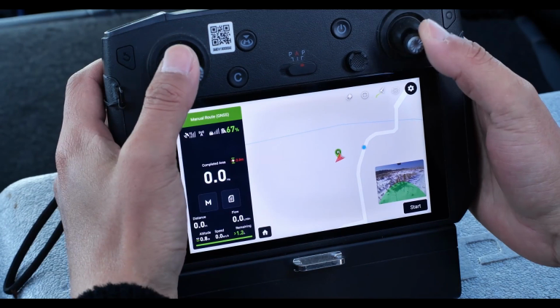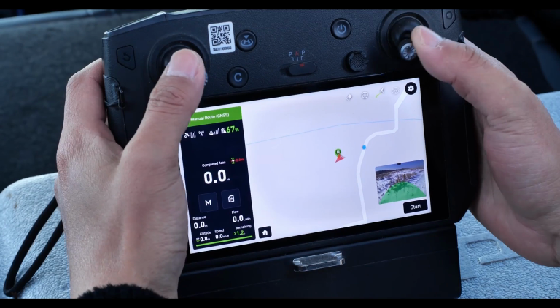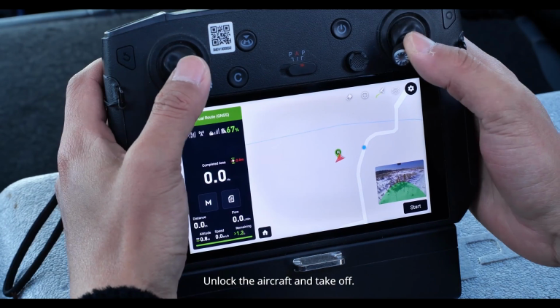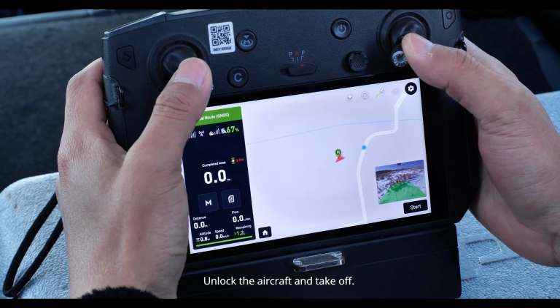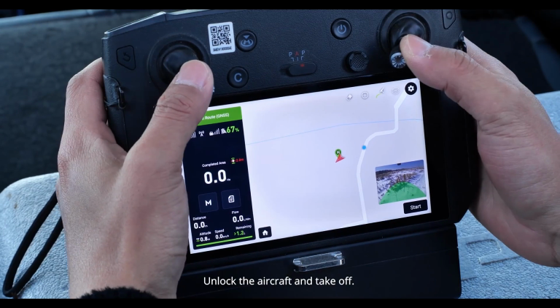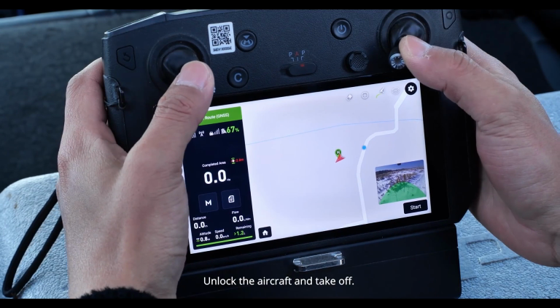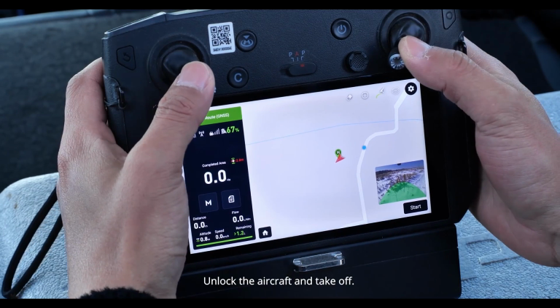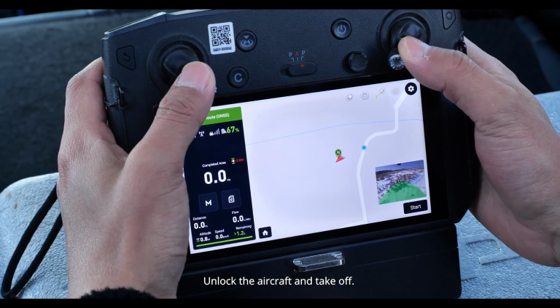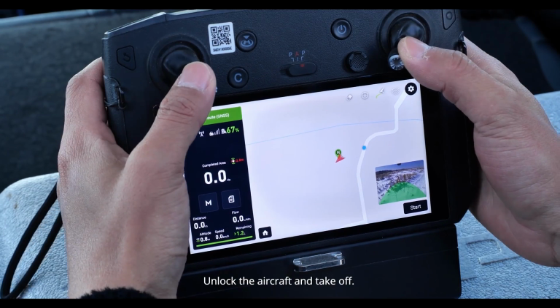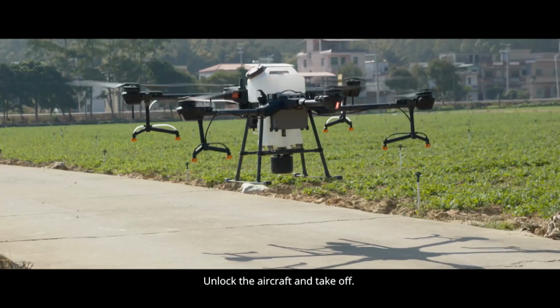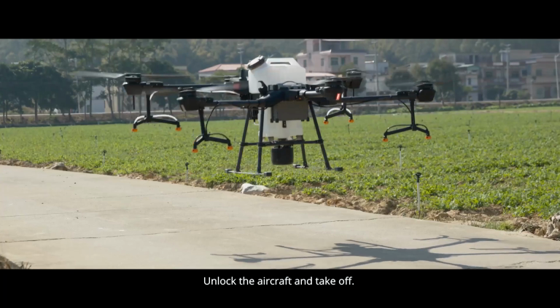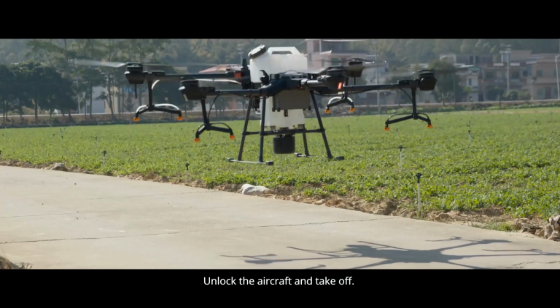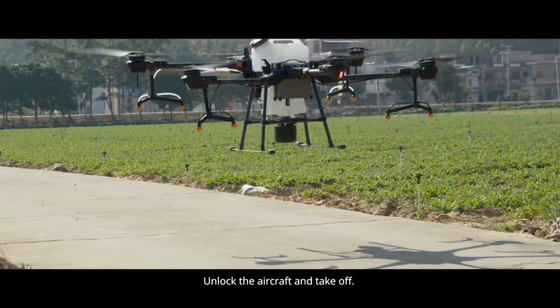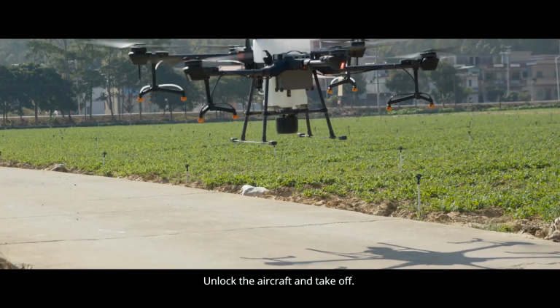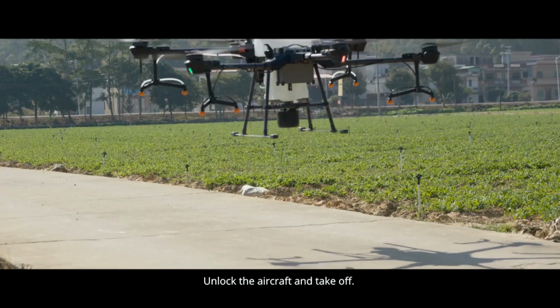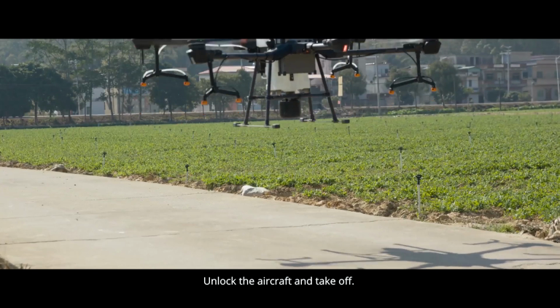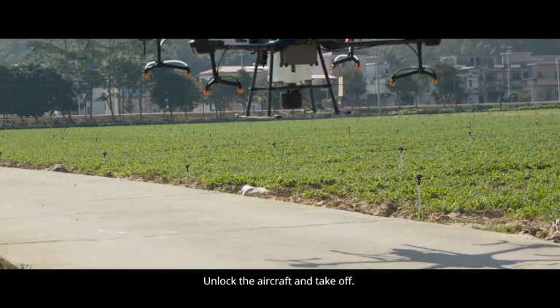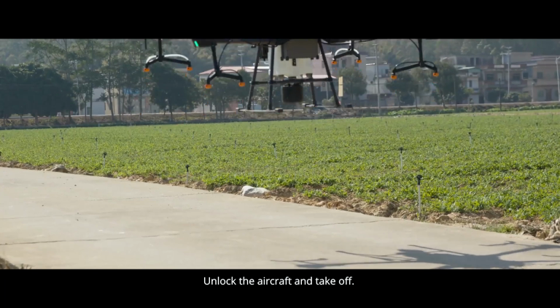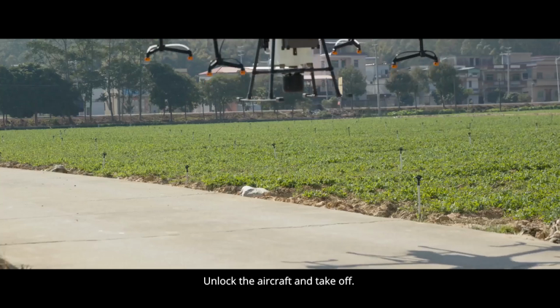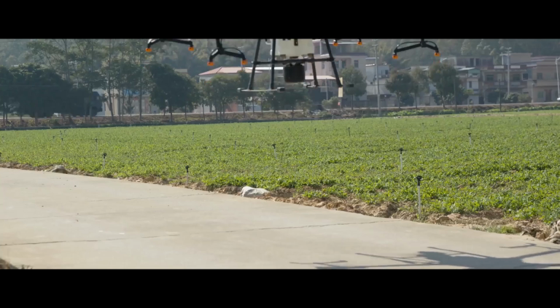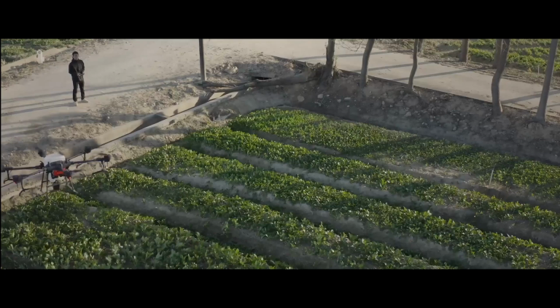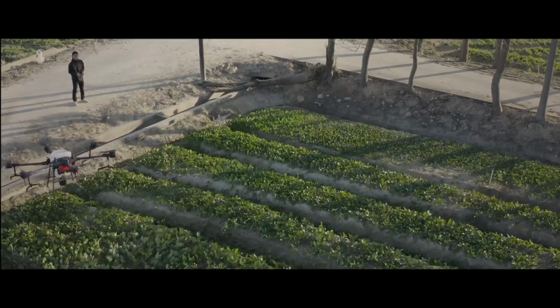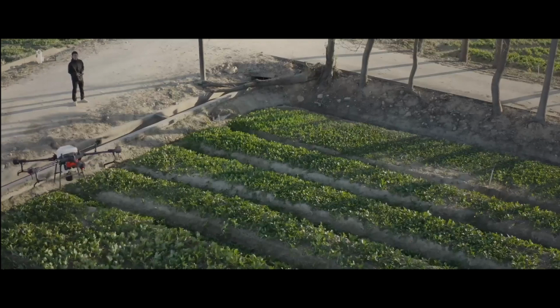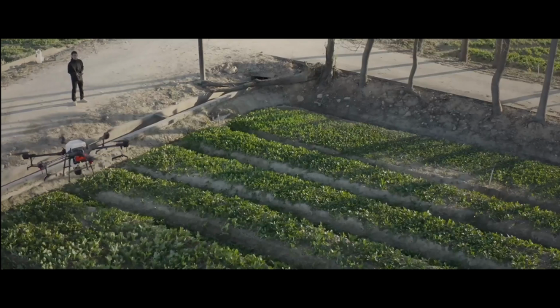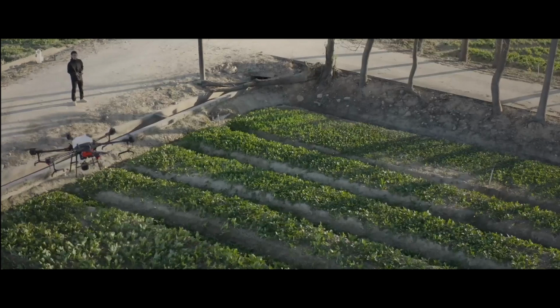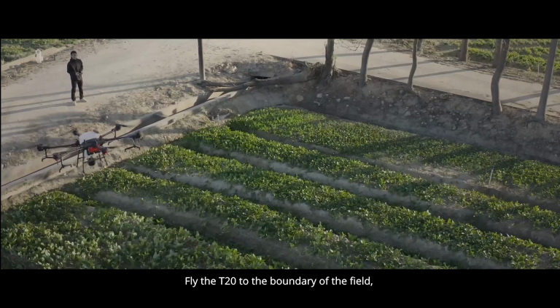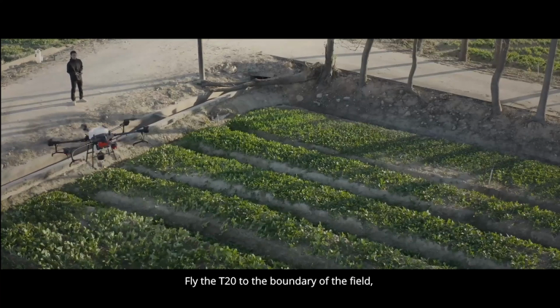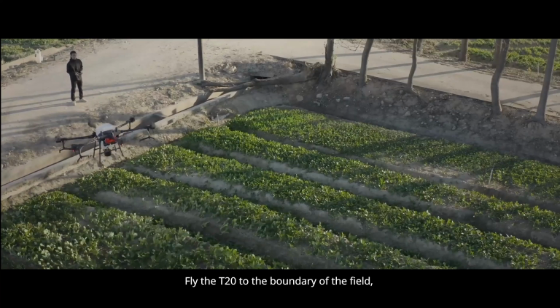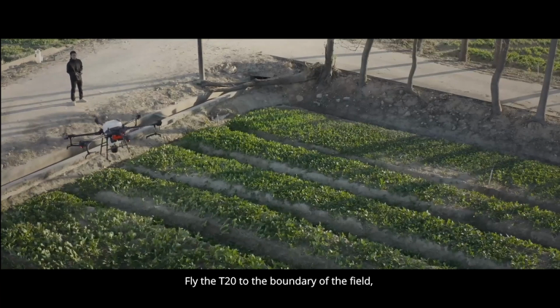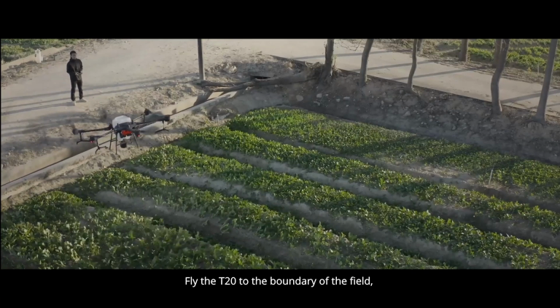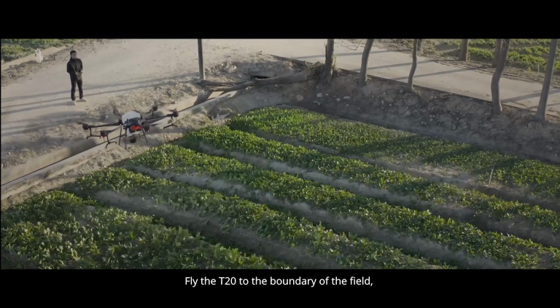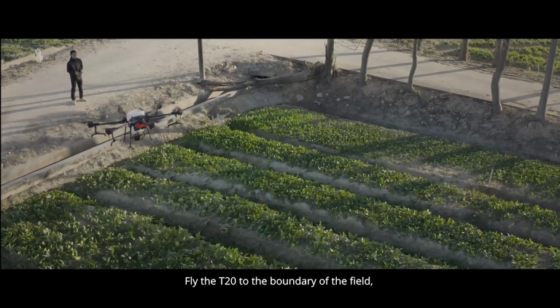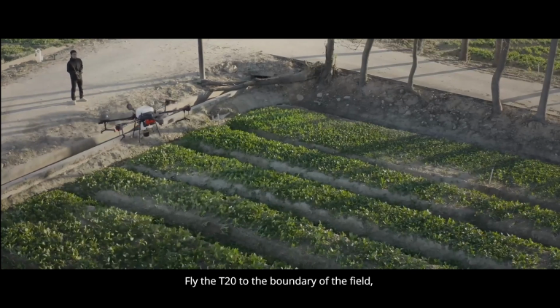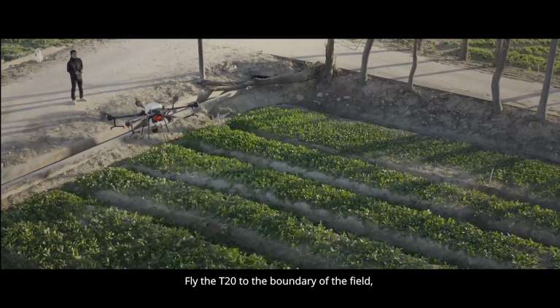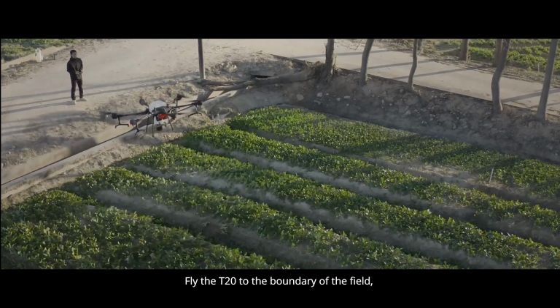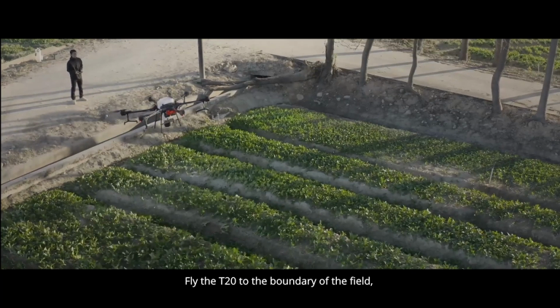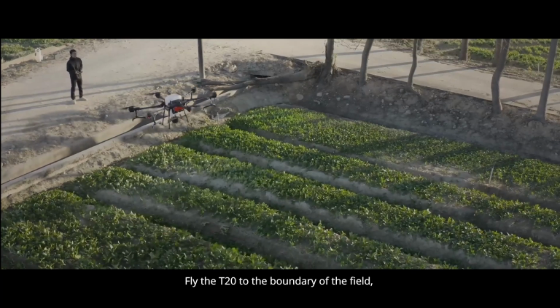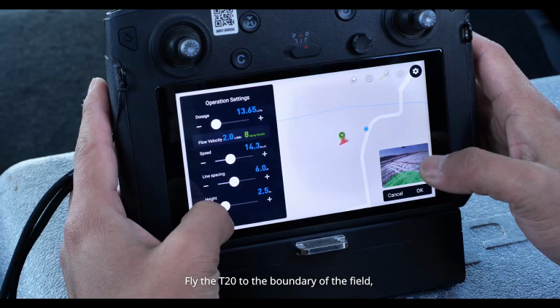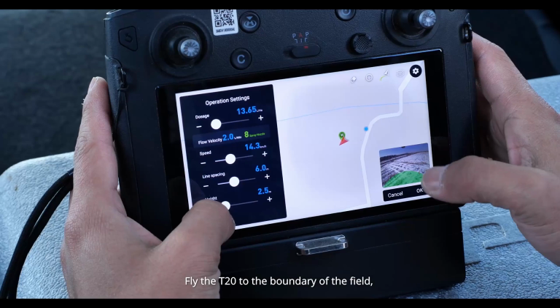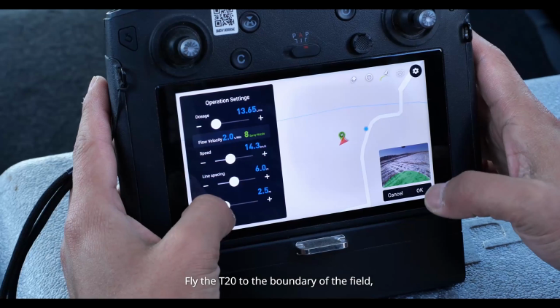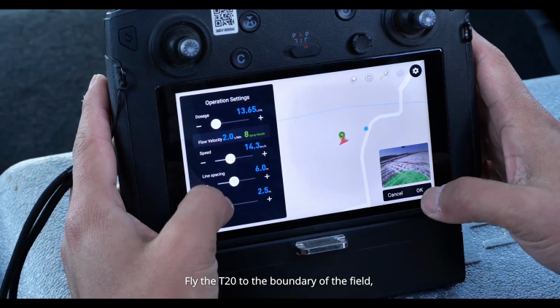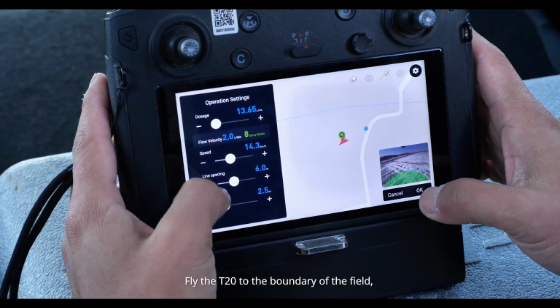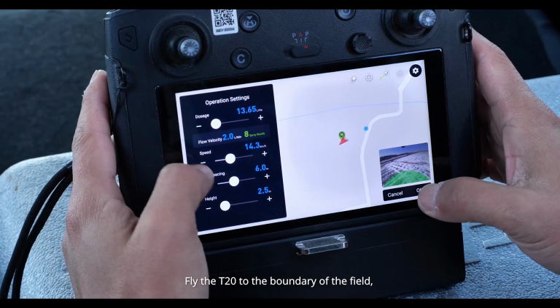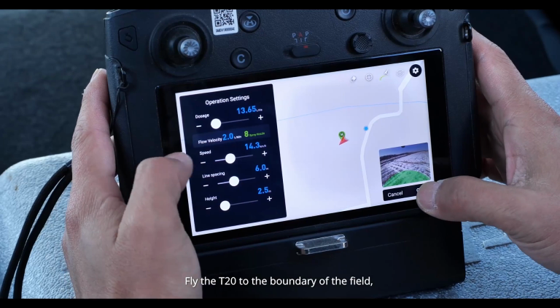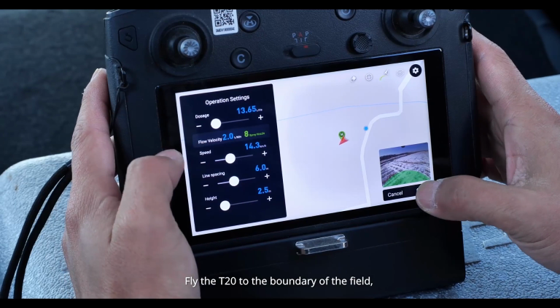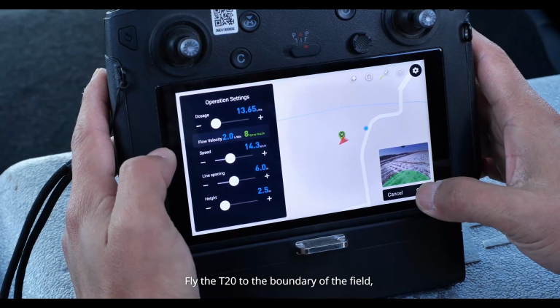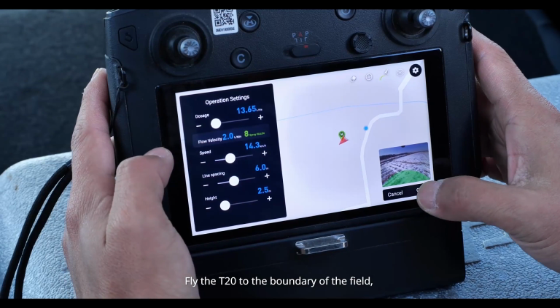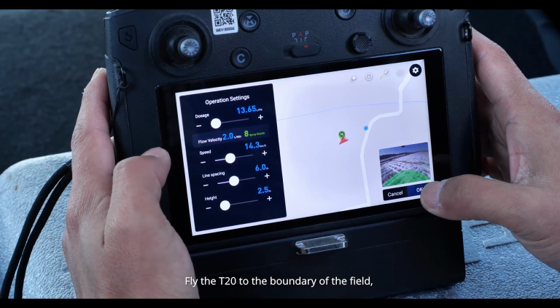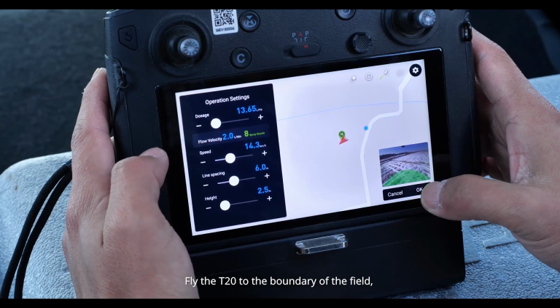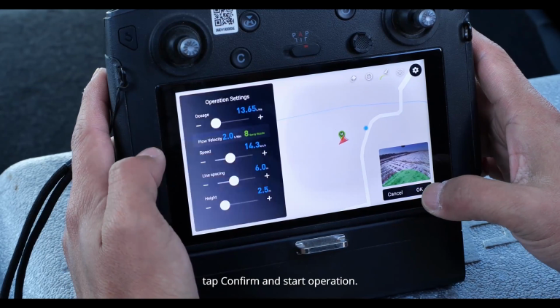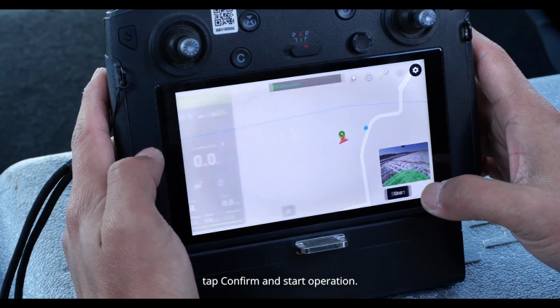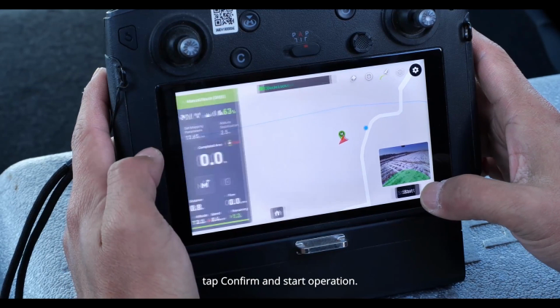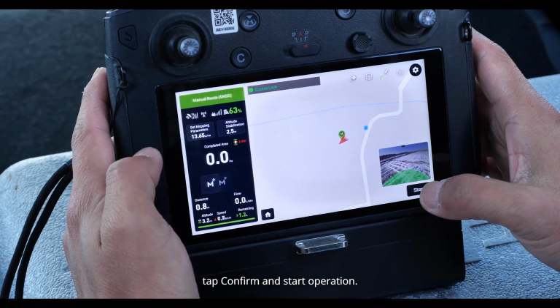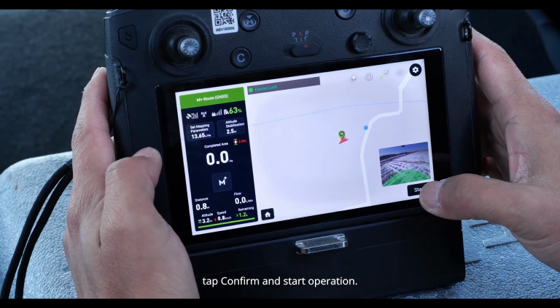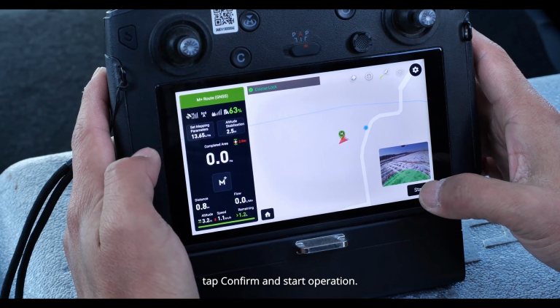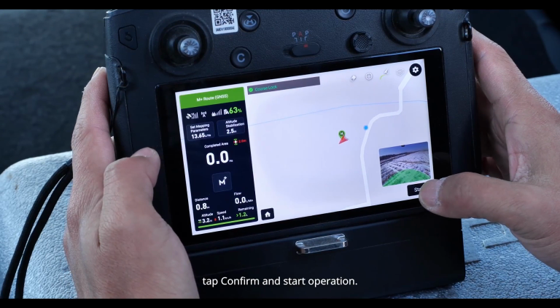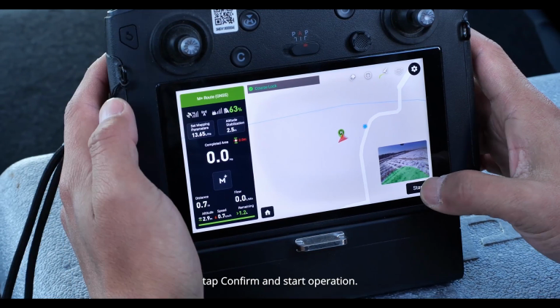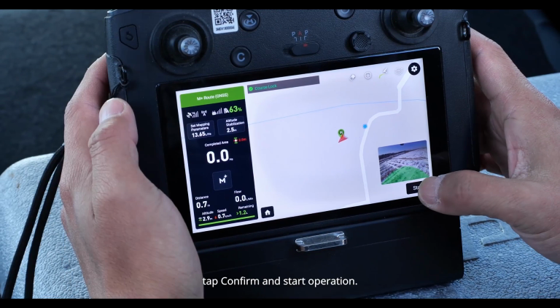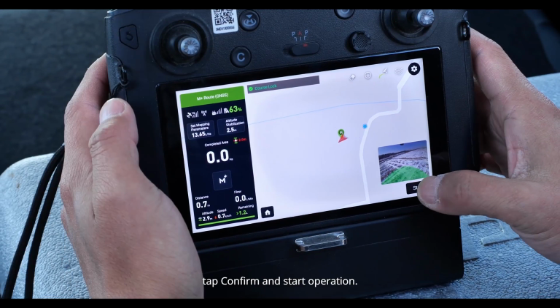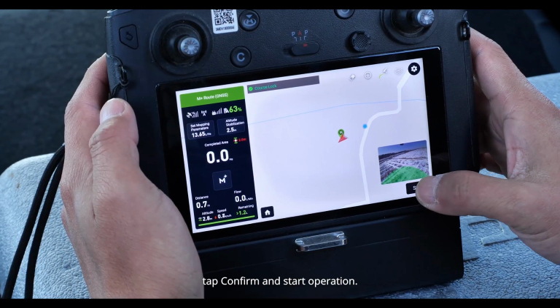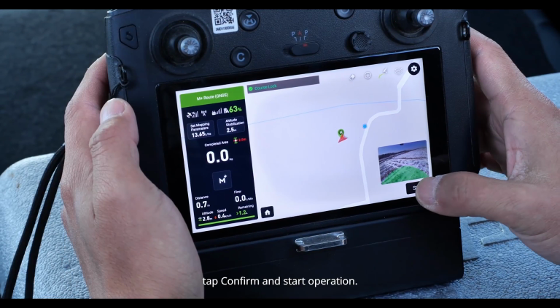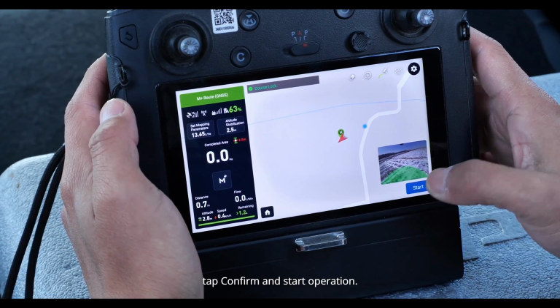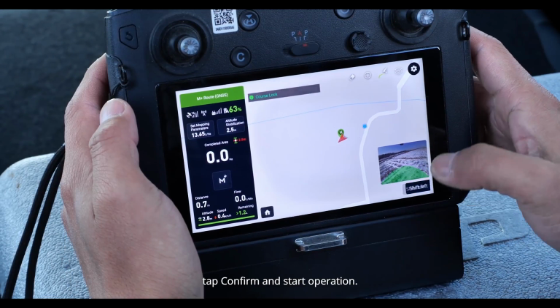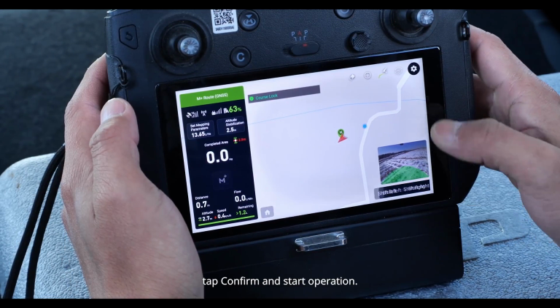Unlock the aircraft and take off. Fly the T20 to the boundary of the field. Tap Confirm and start operation.